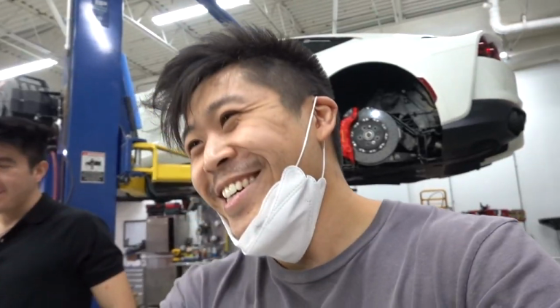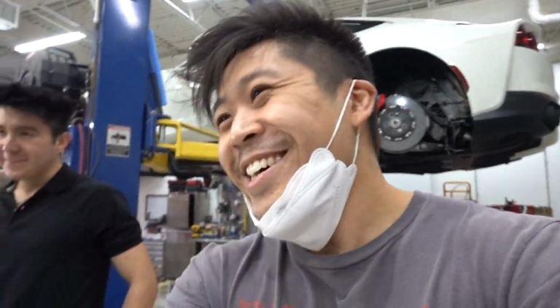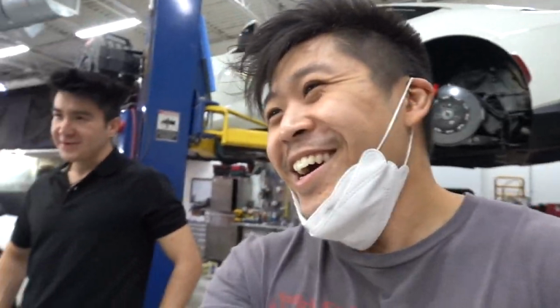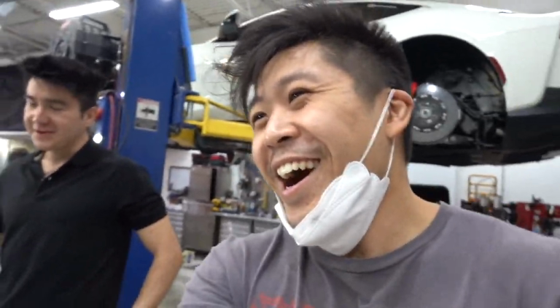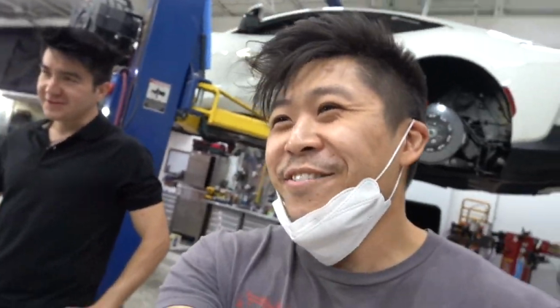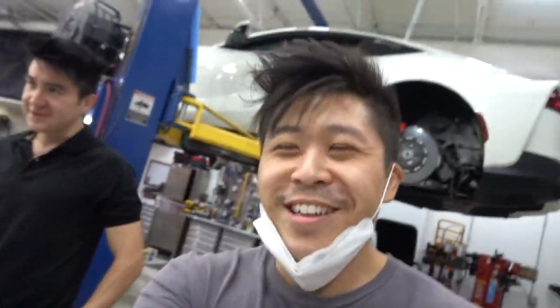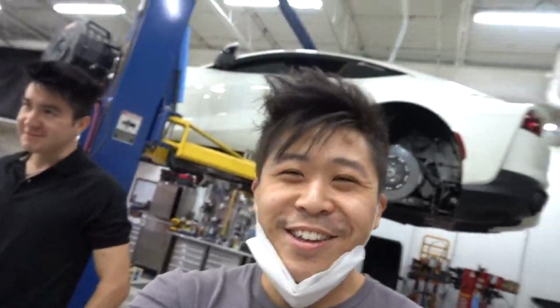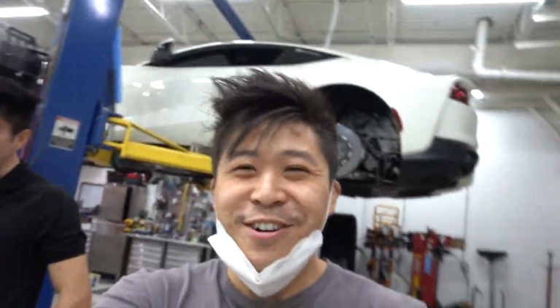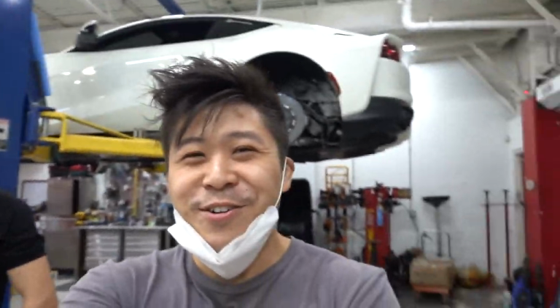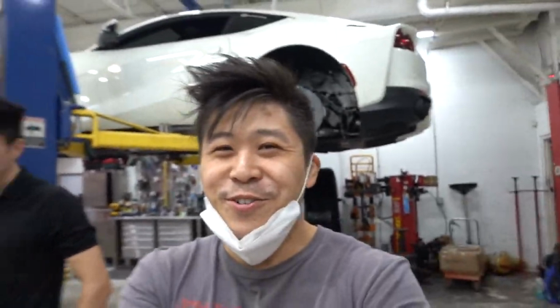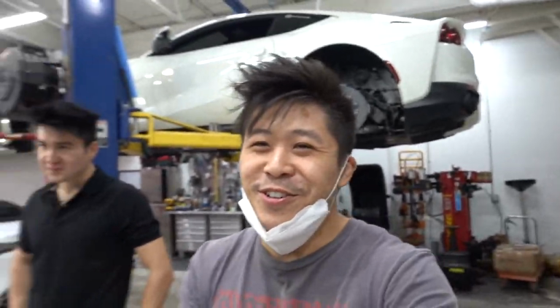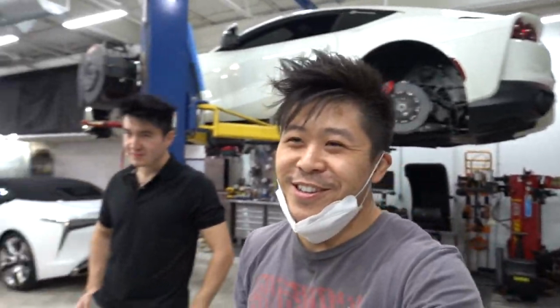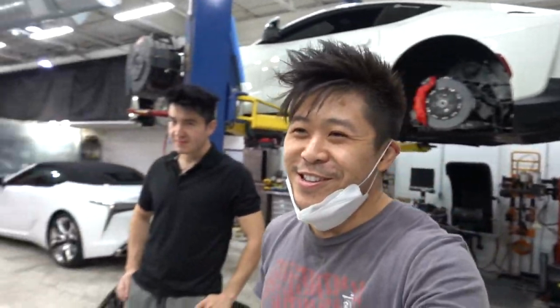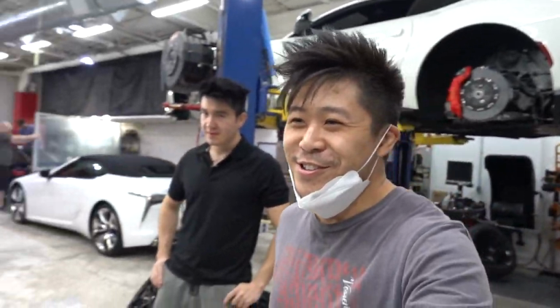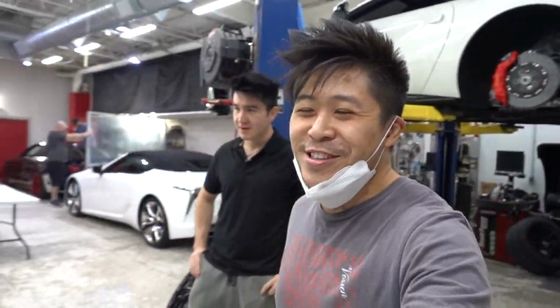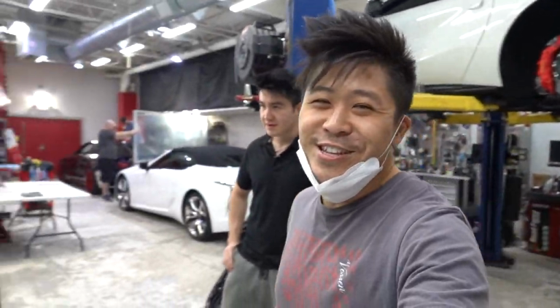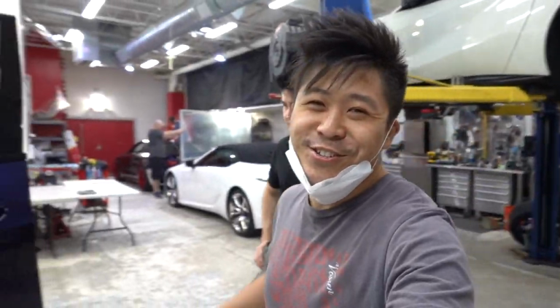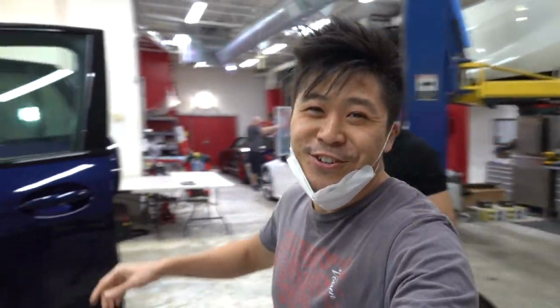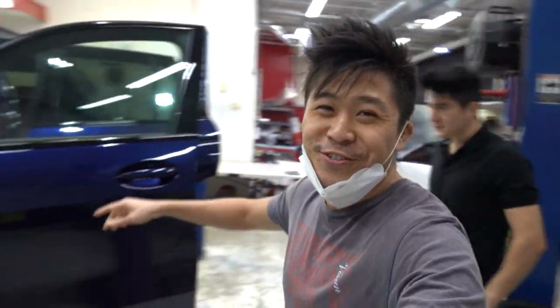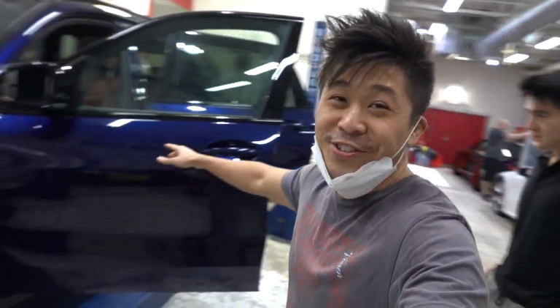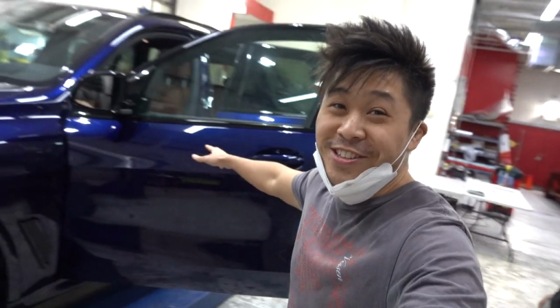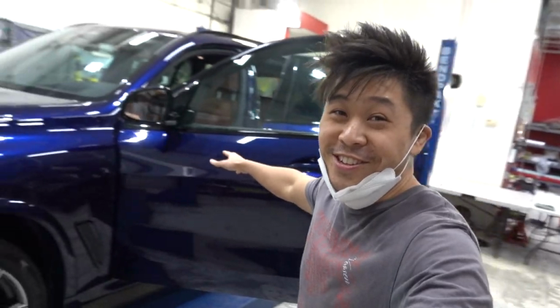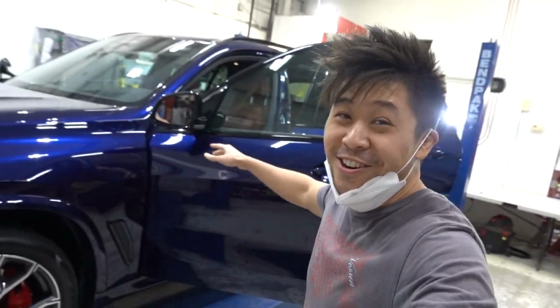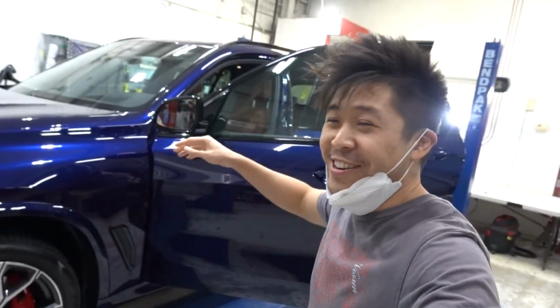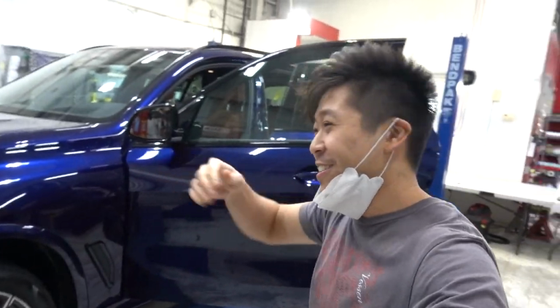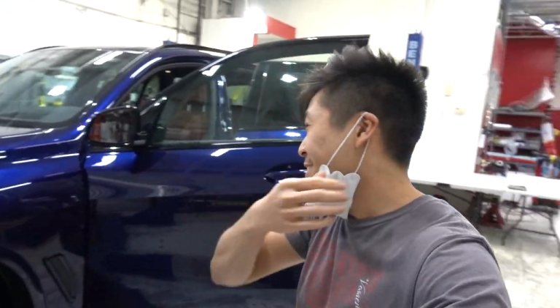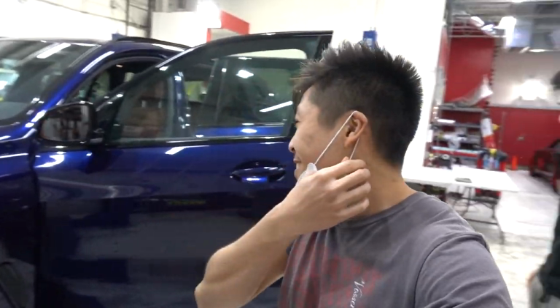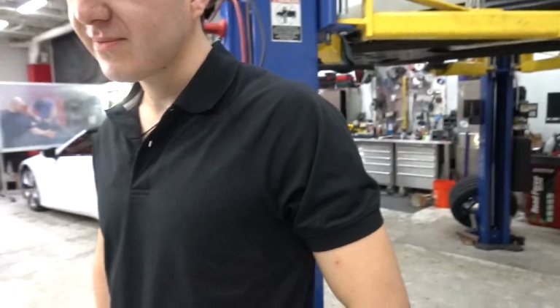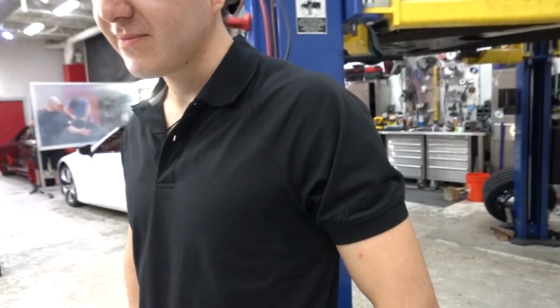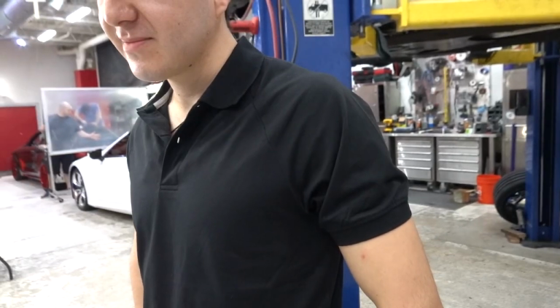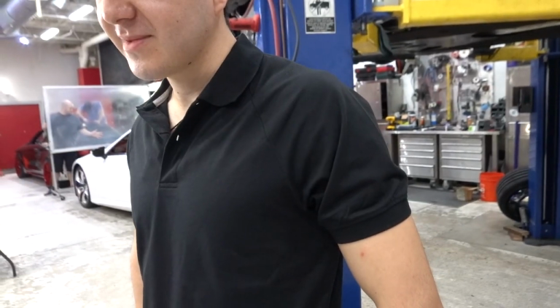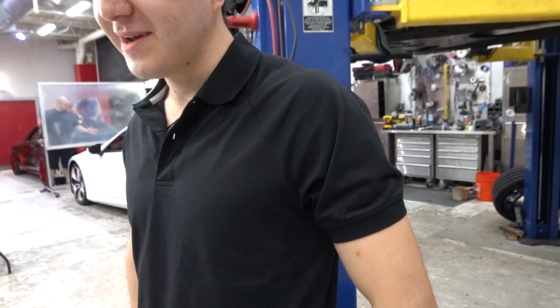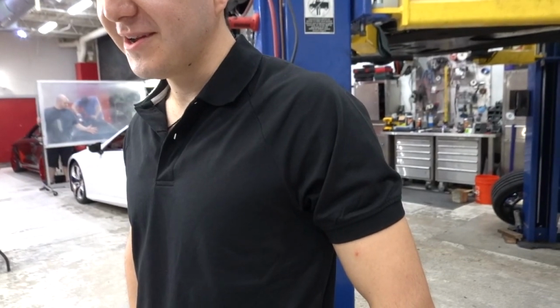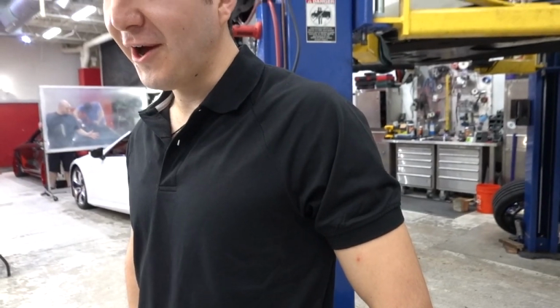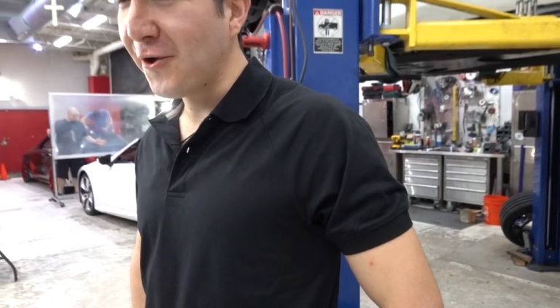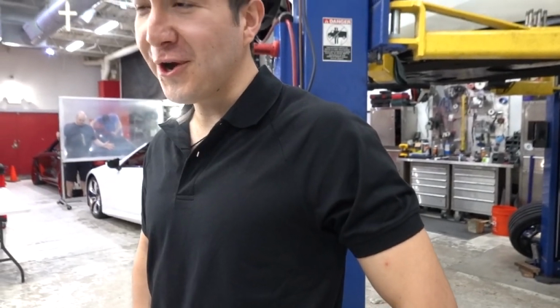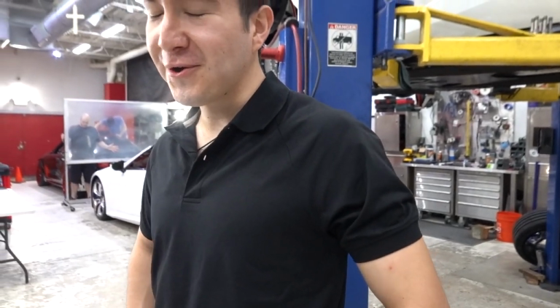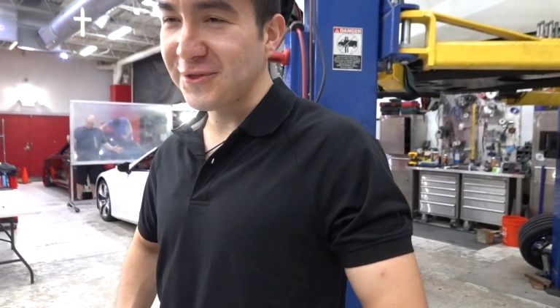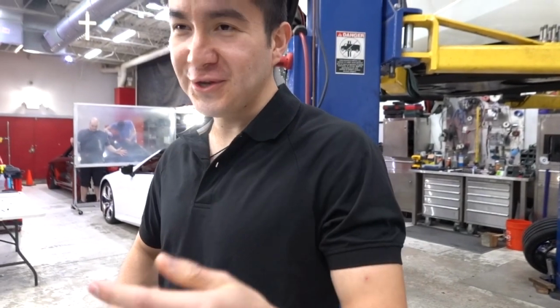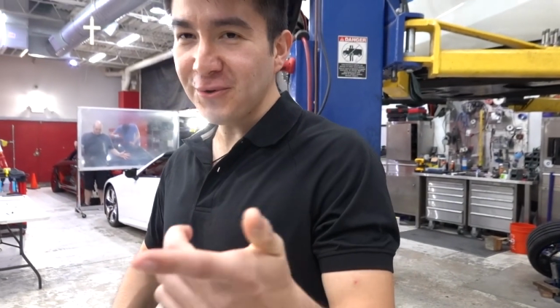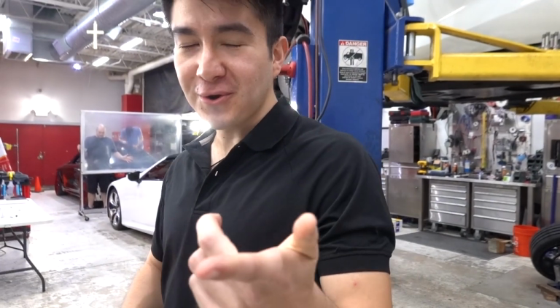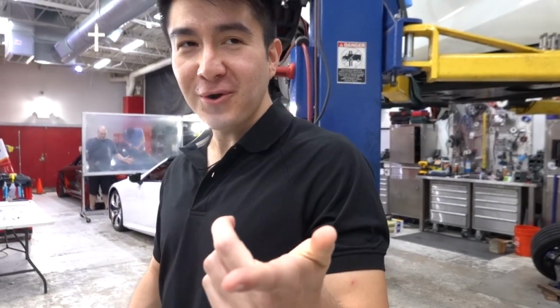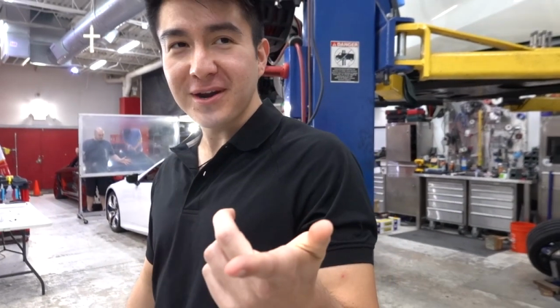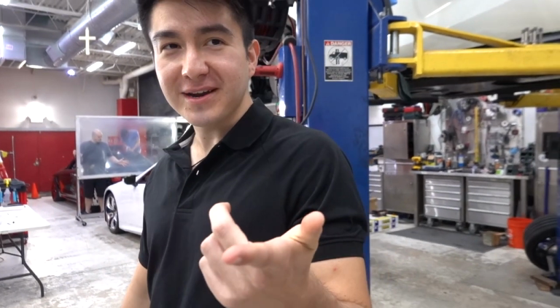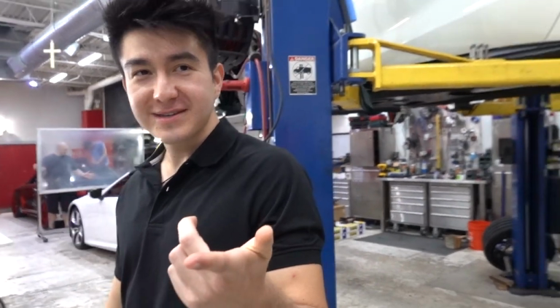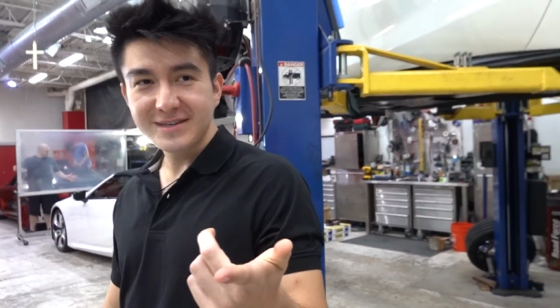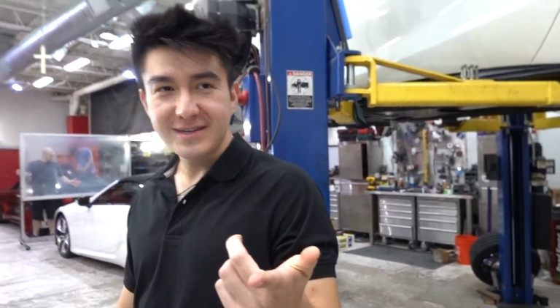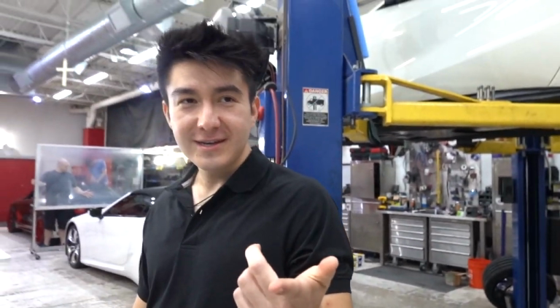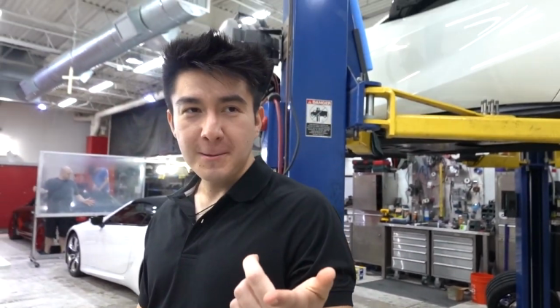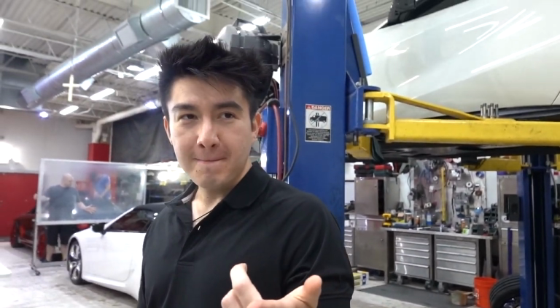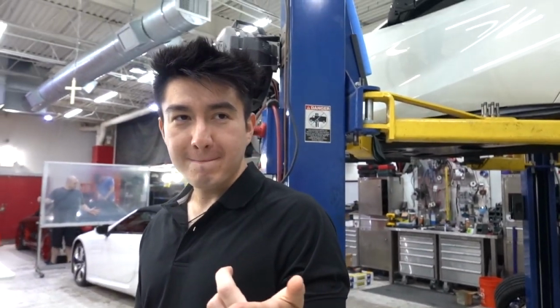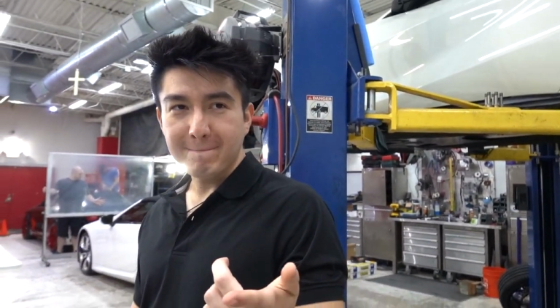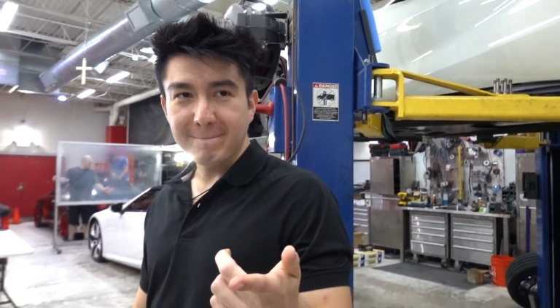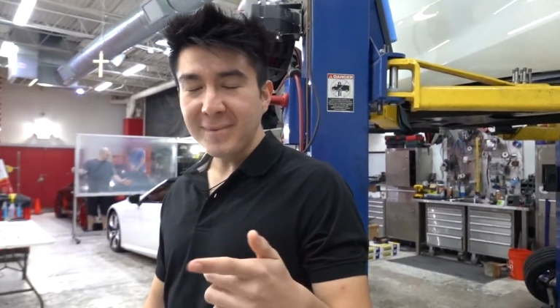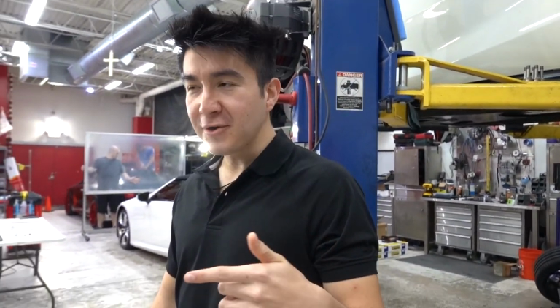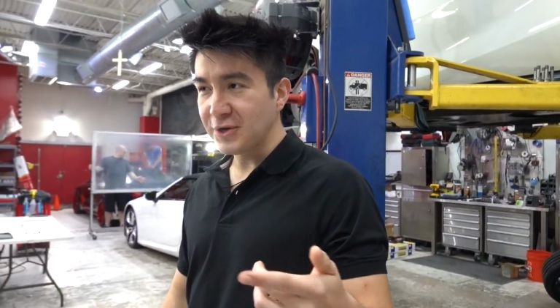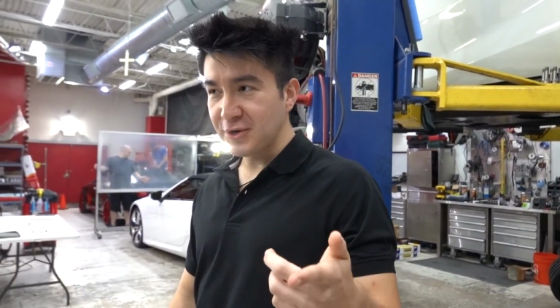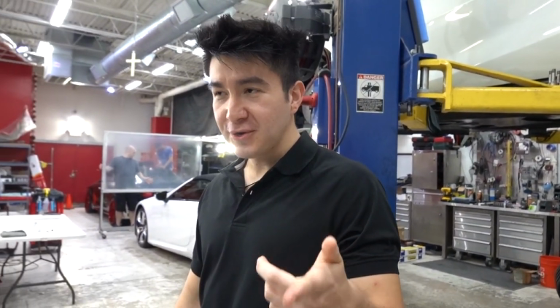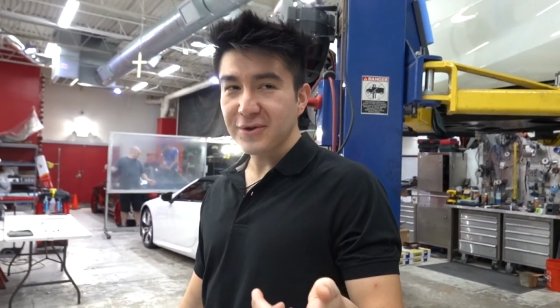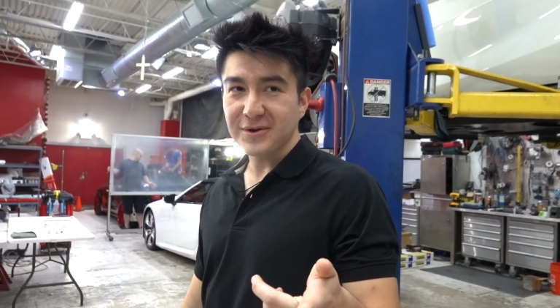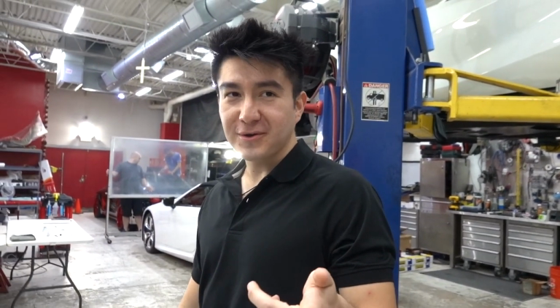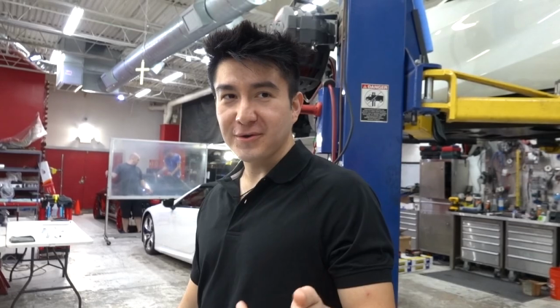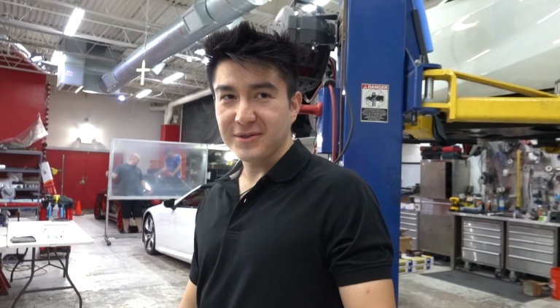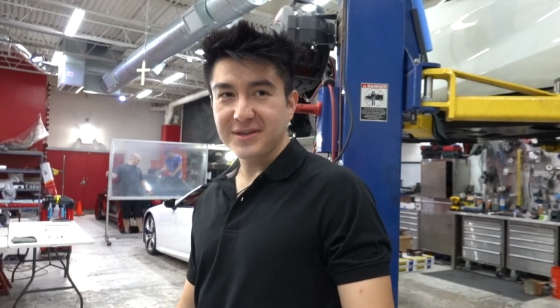I'm gonna let Raul do the intro for this car to you. Take it away. Oh no, you're recording. You got to hold it though. No, you're gonna hold it.